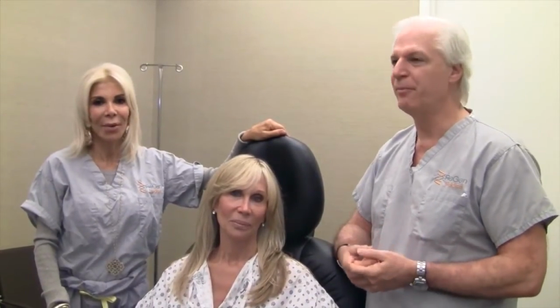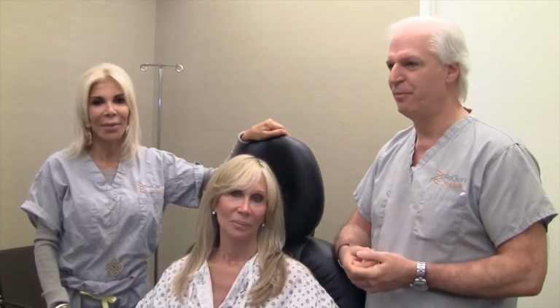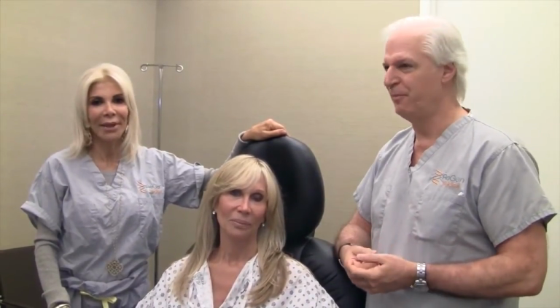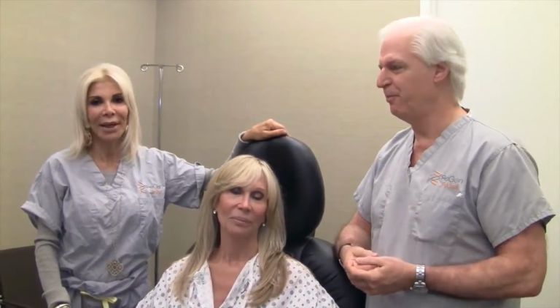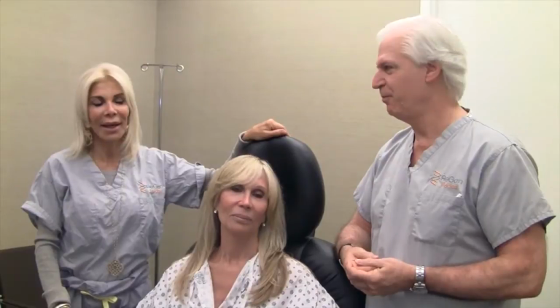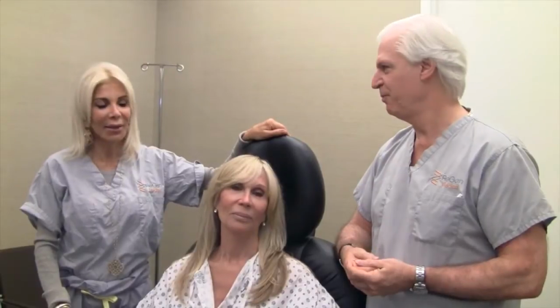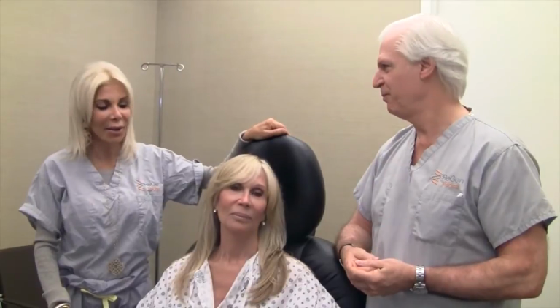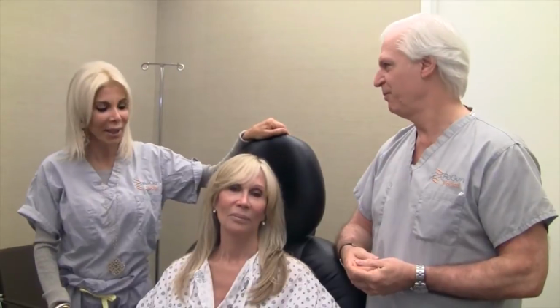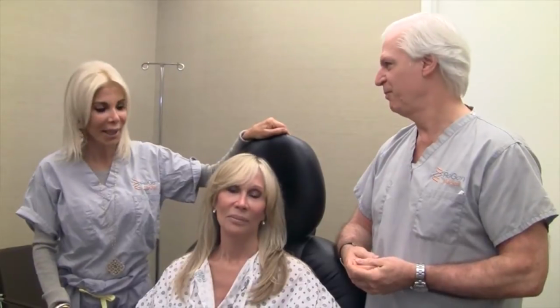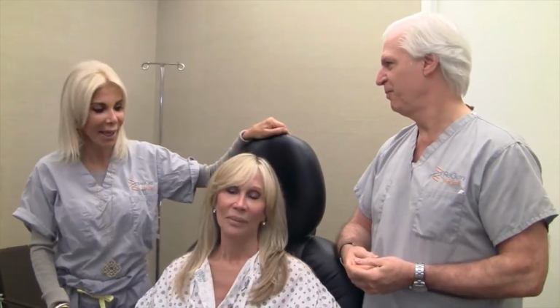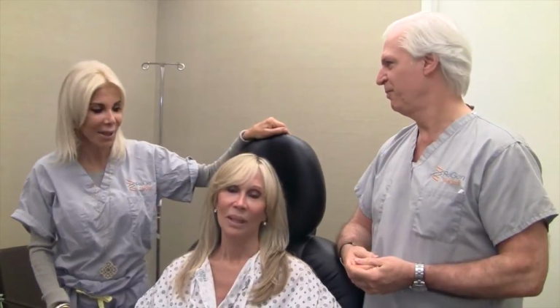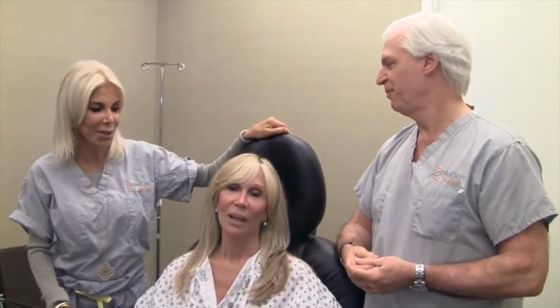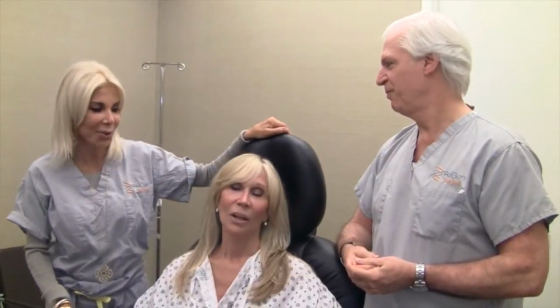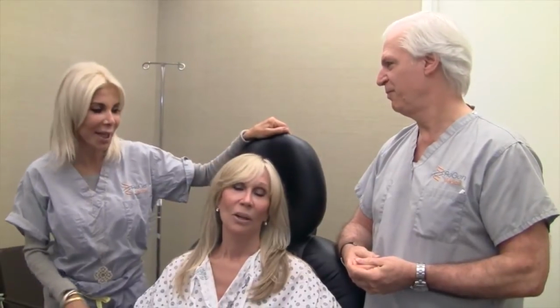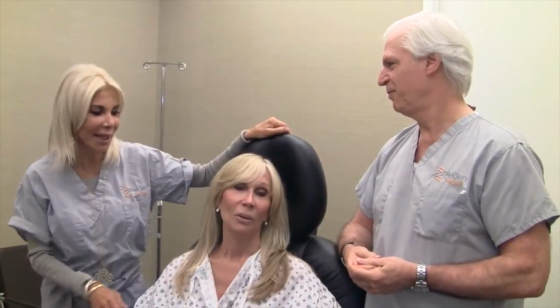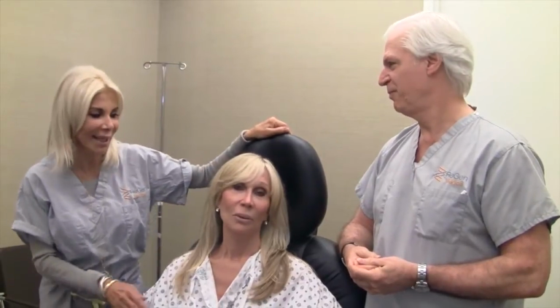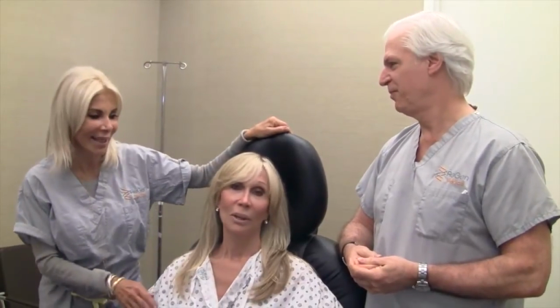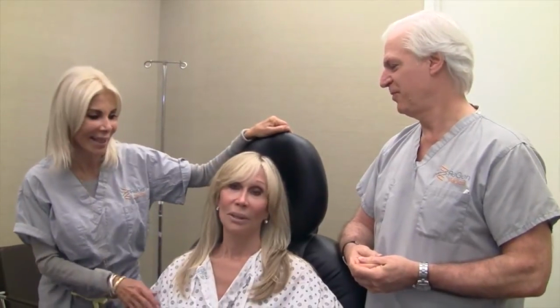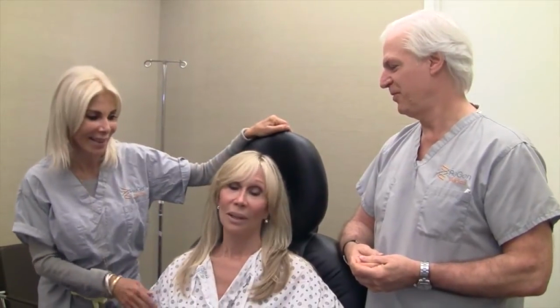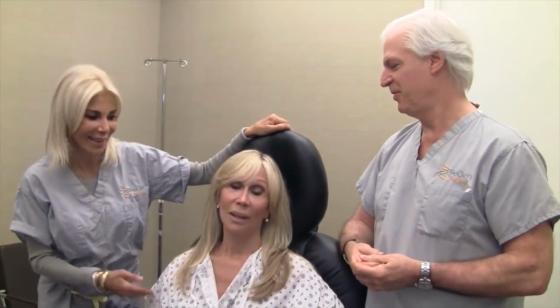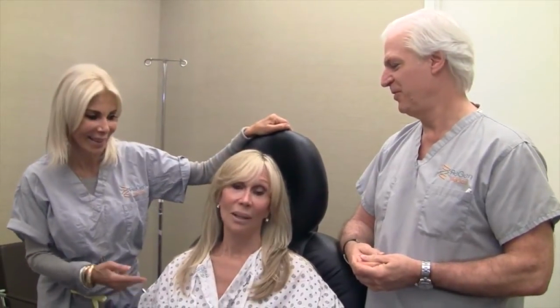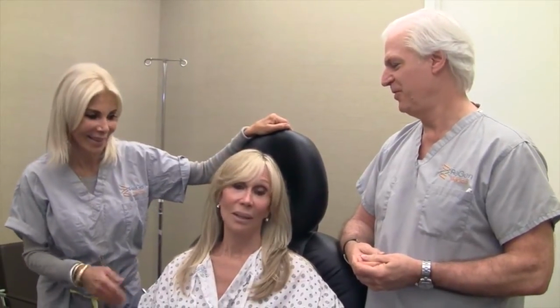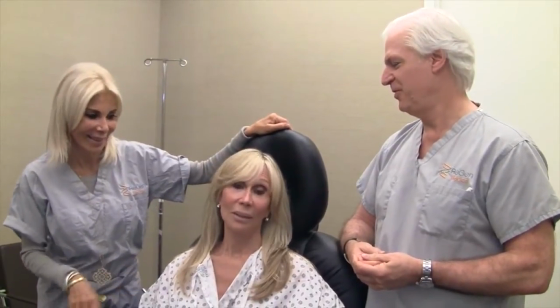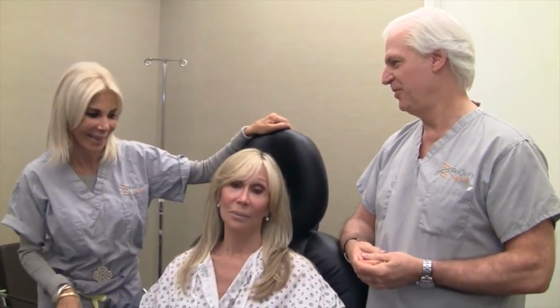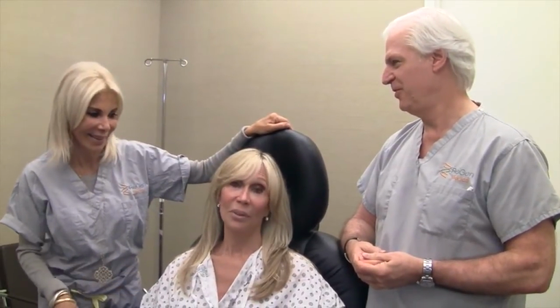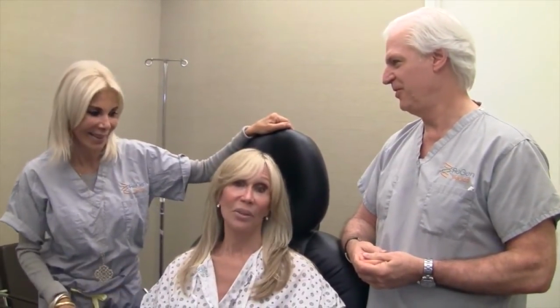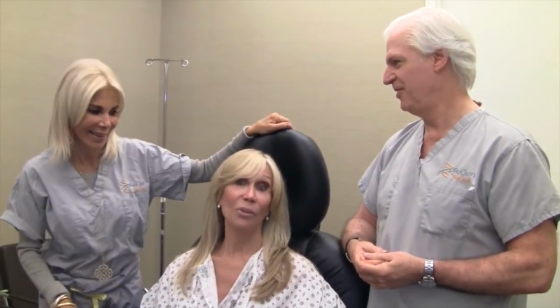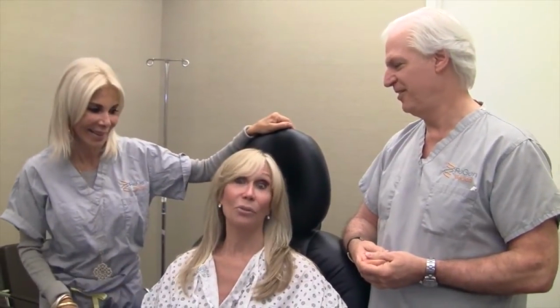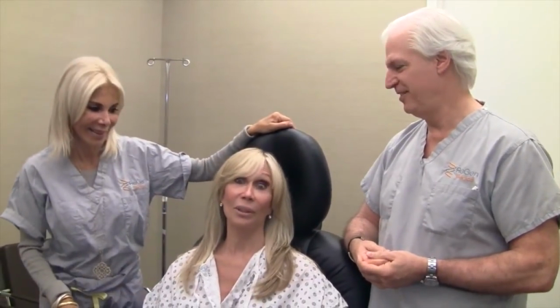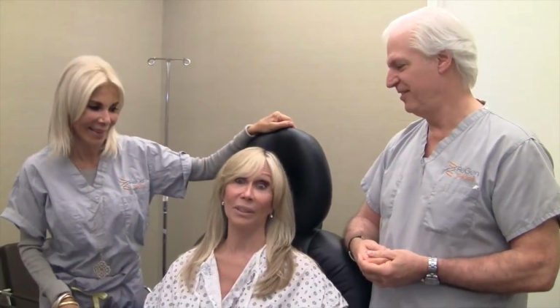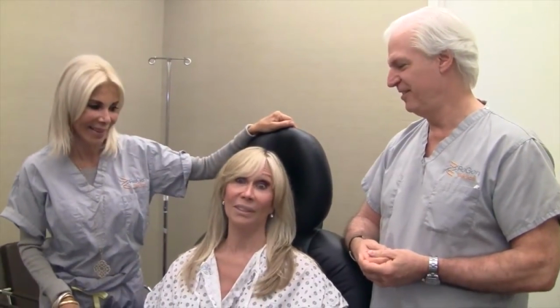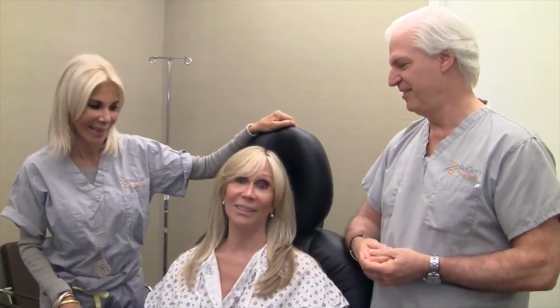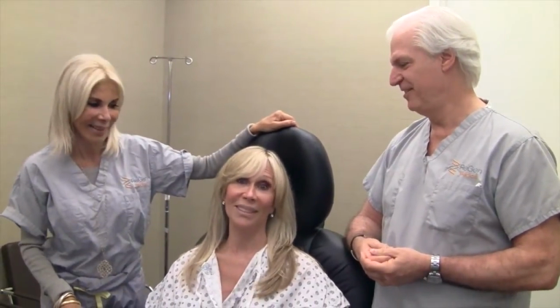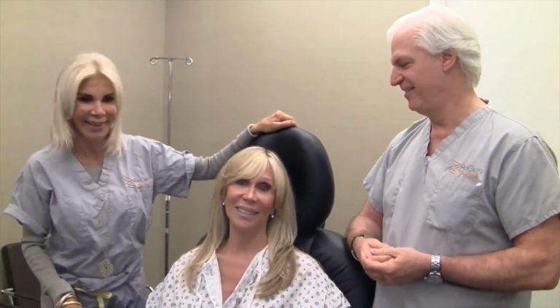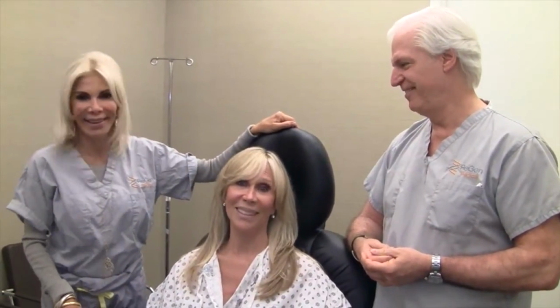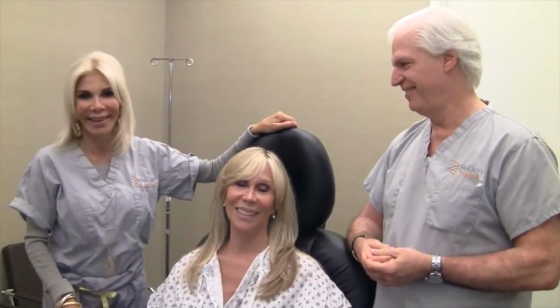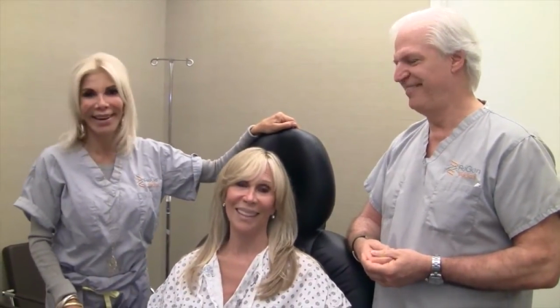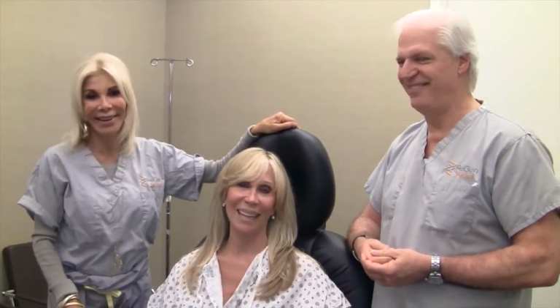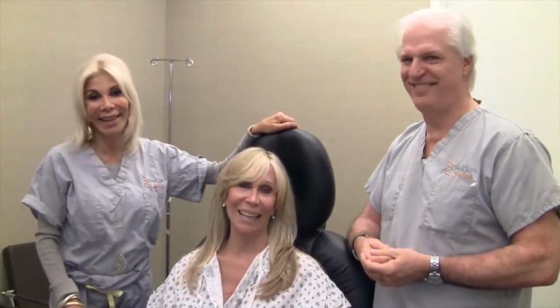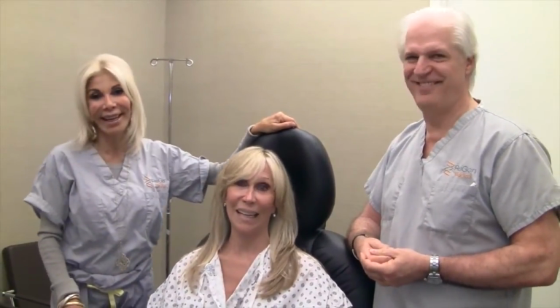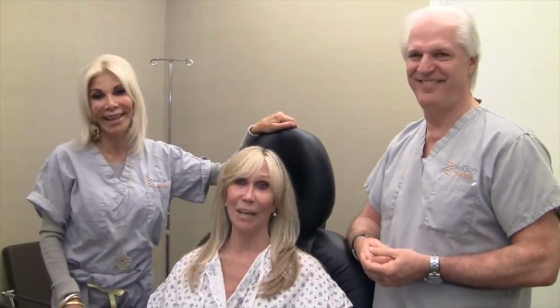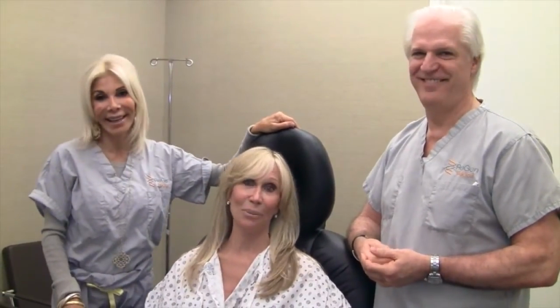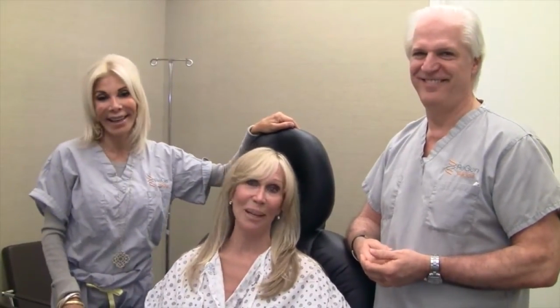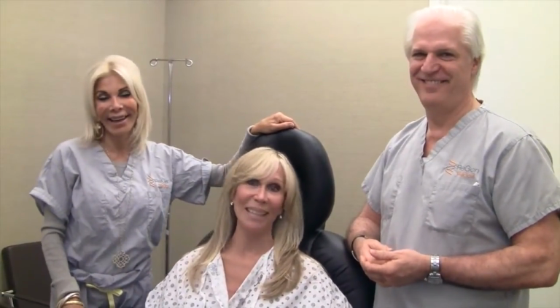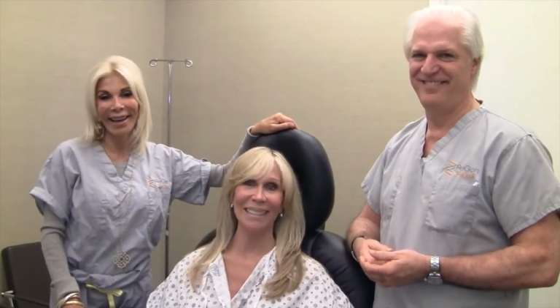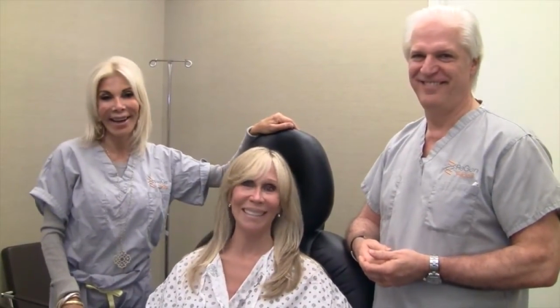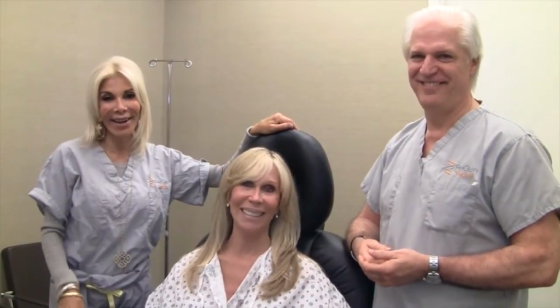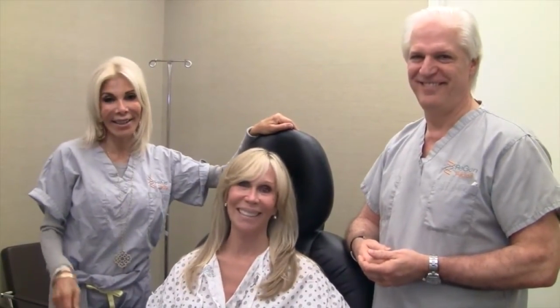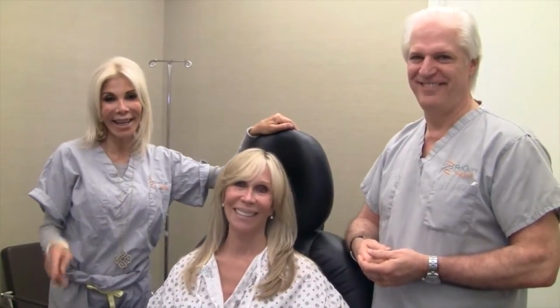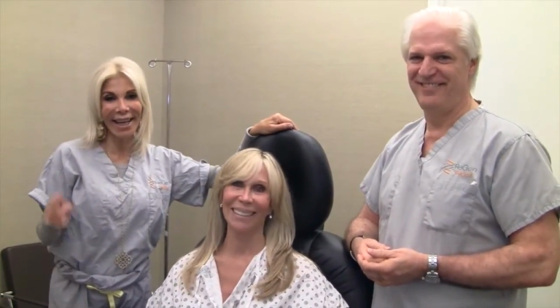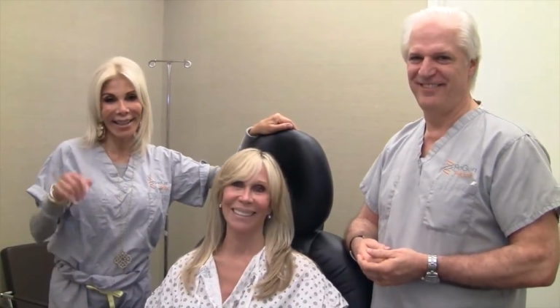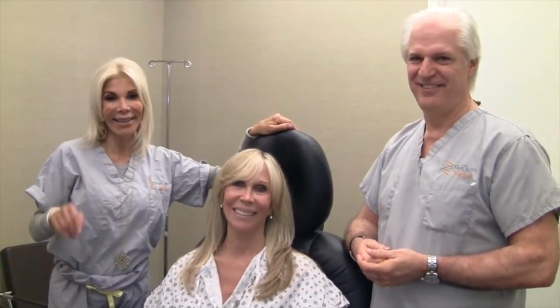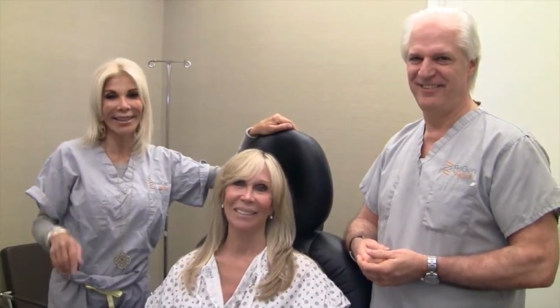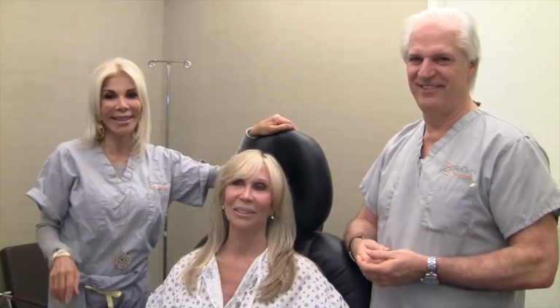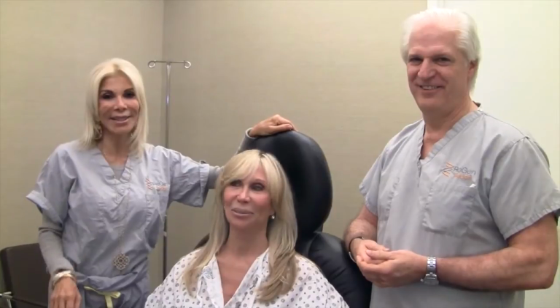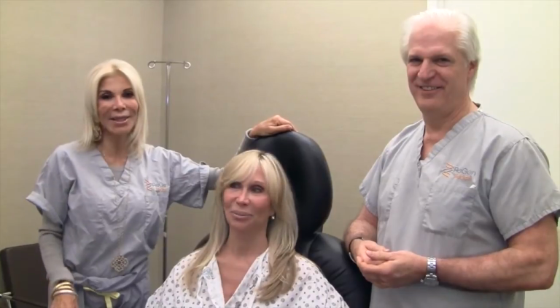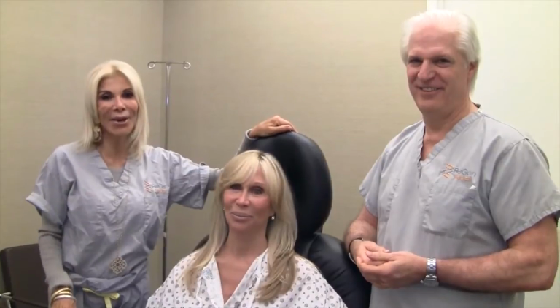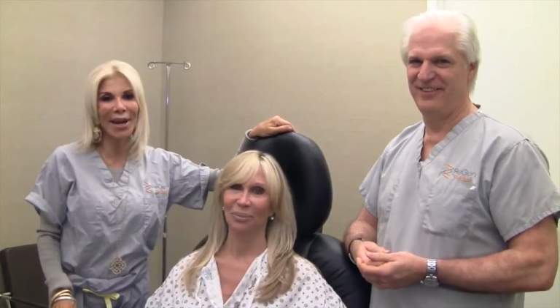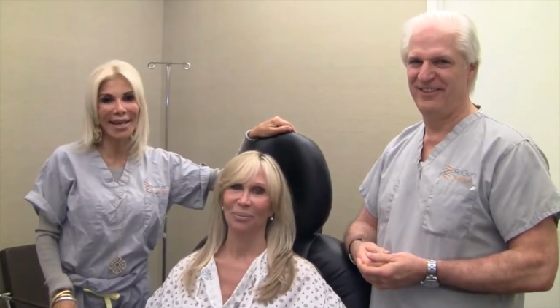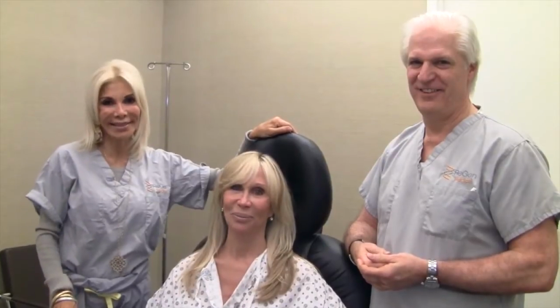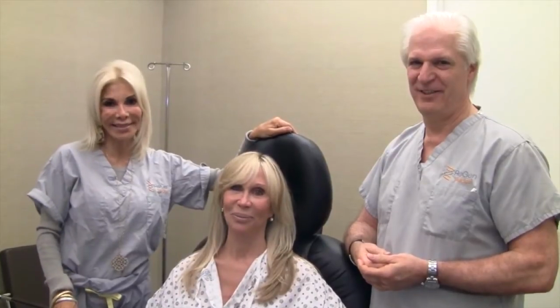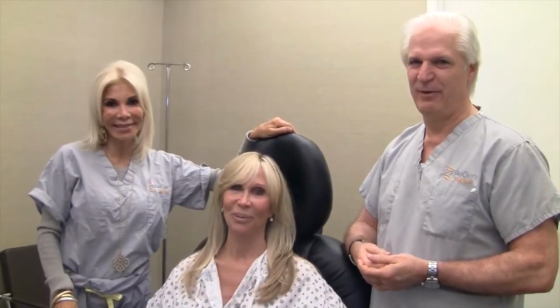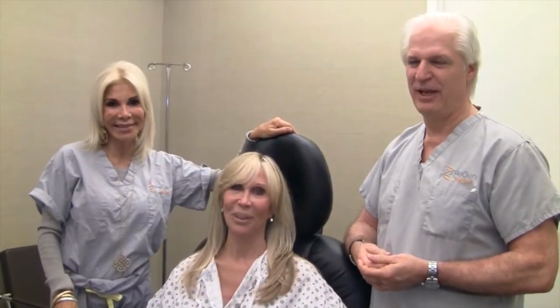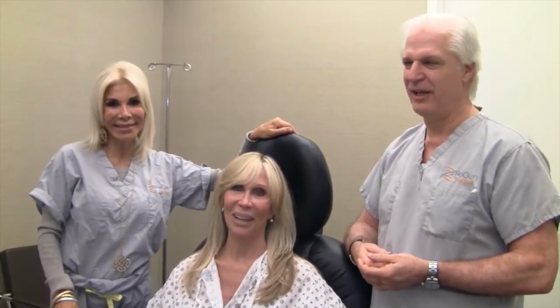Oh my God. Okay Candace, you ready? I am thrilled and I can't wait. Okay, let's do it.